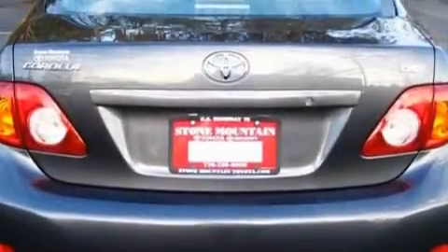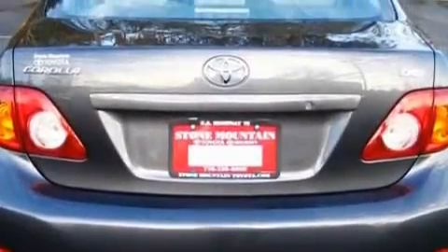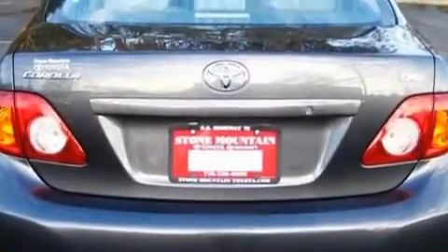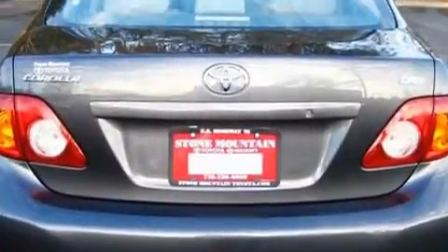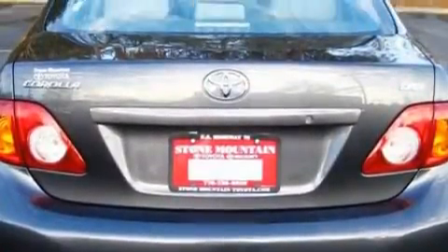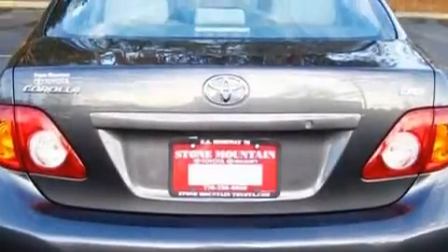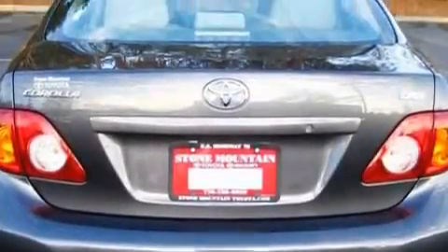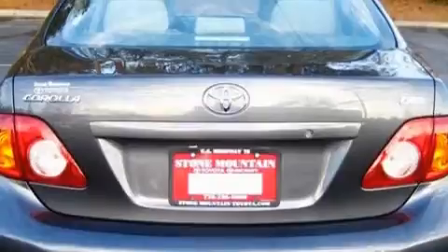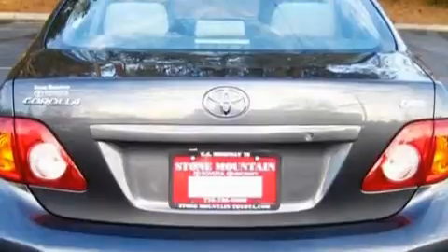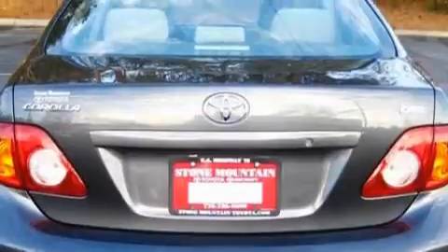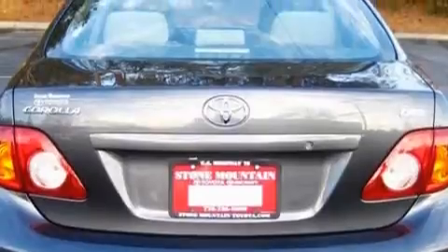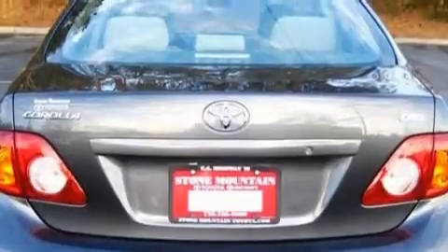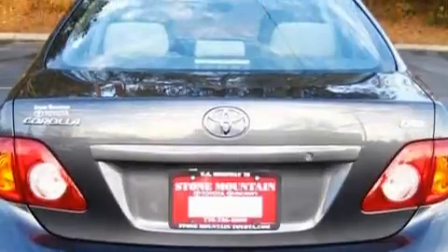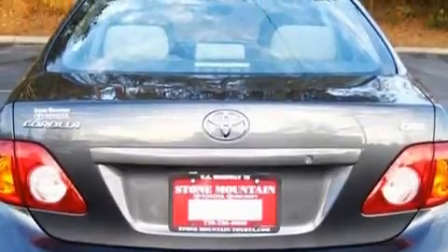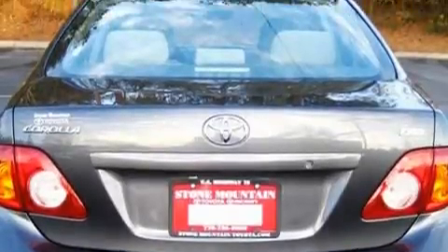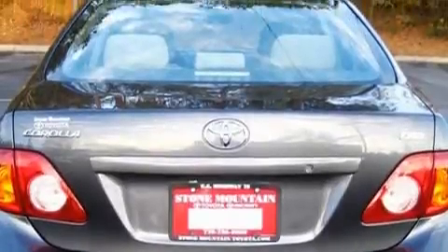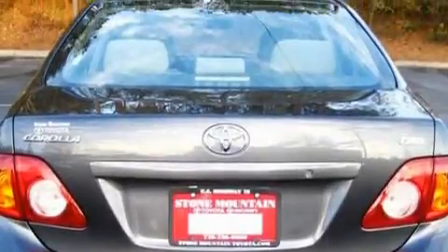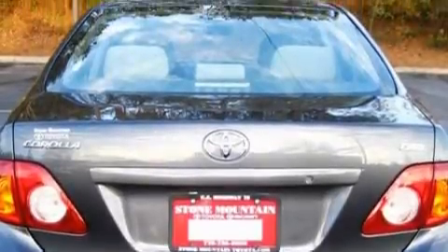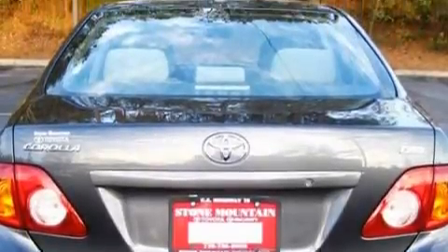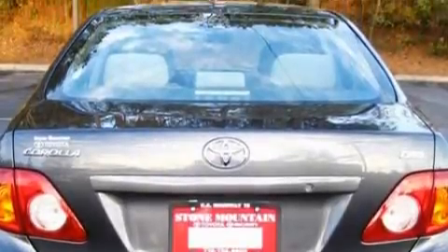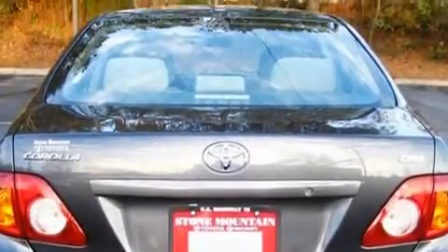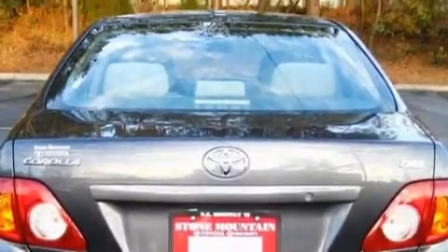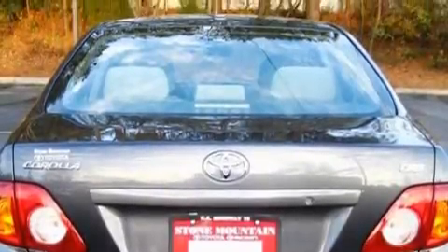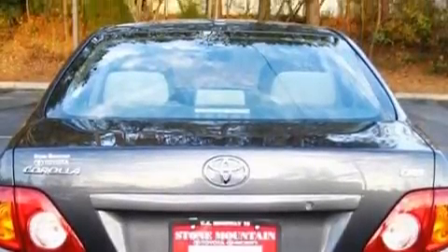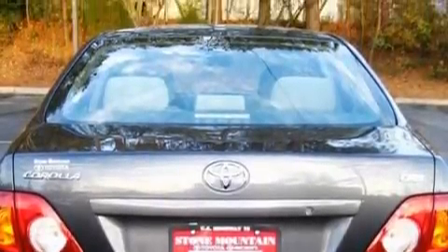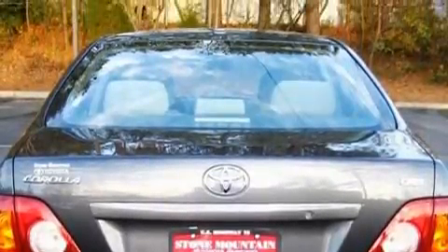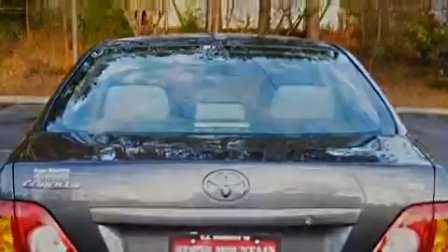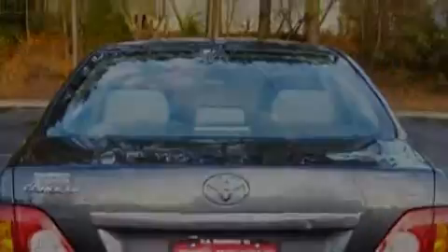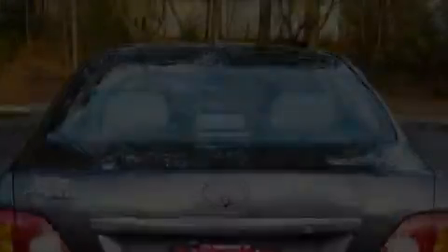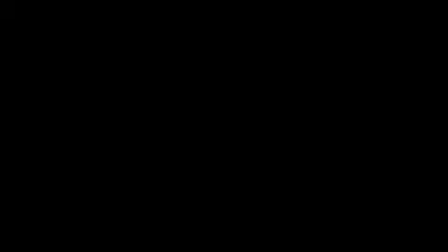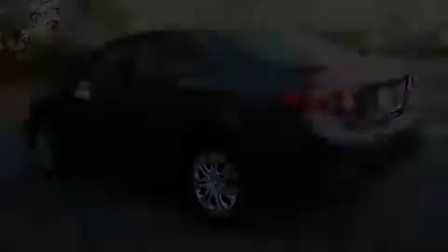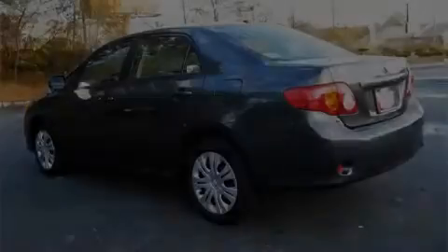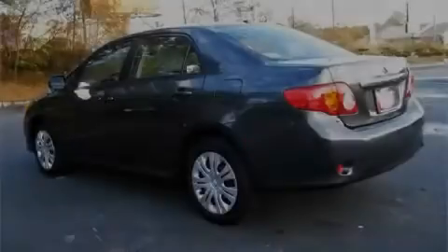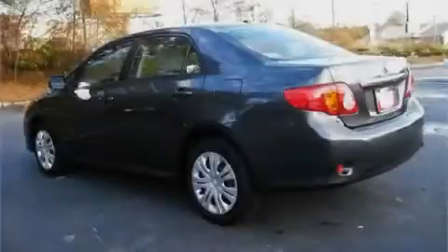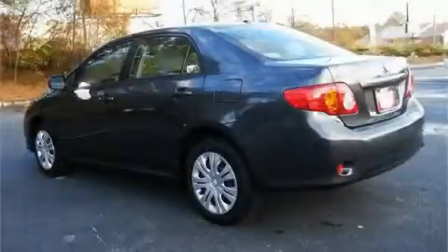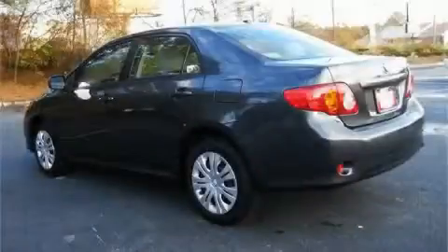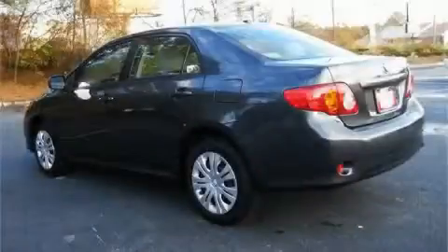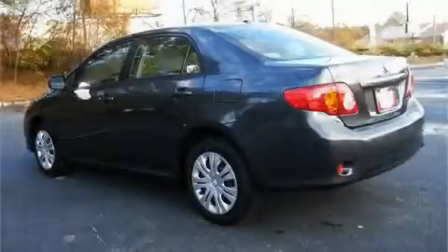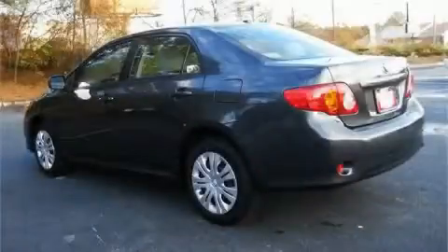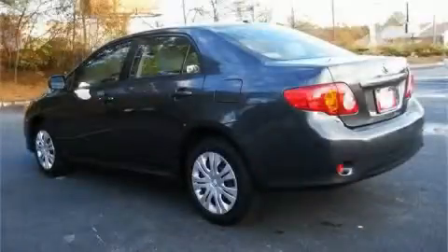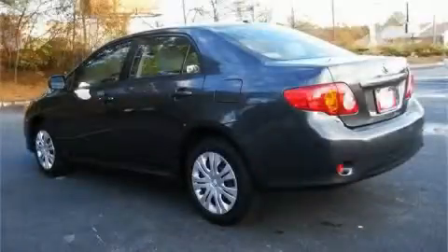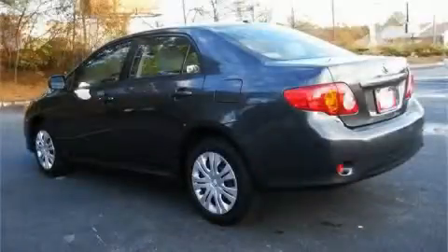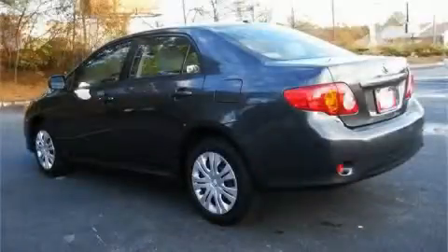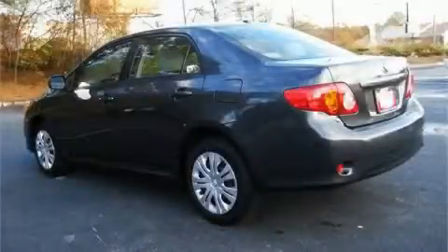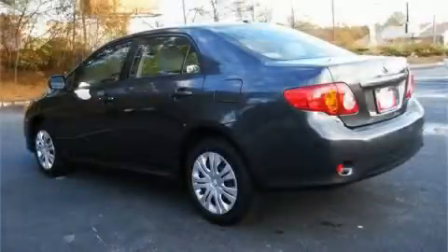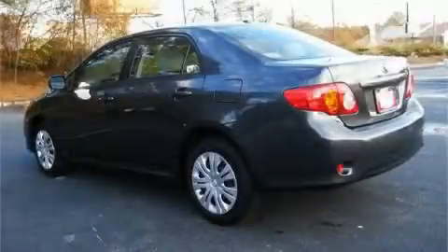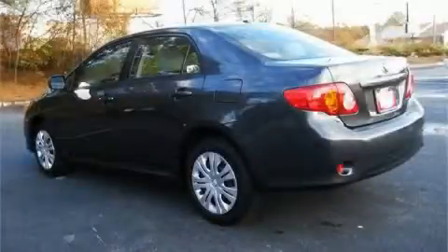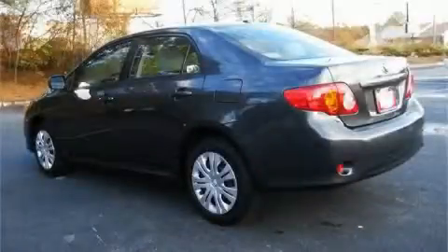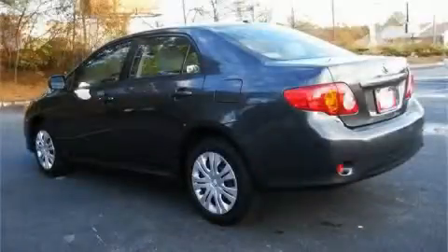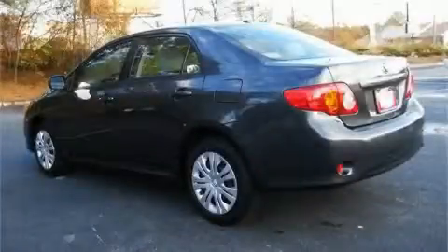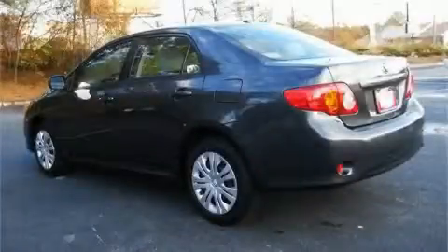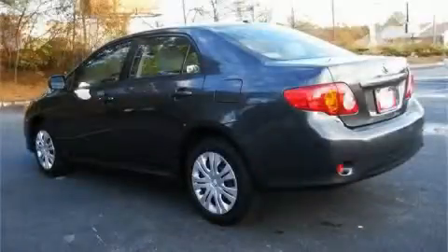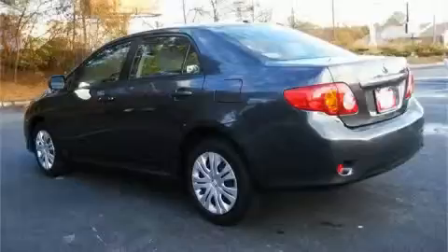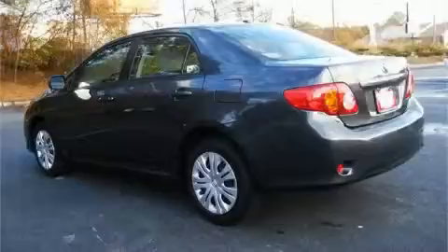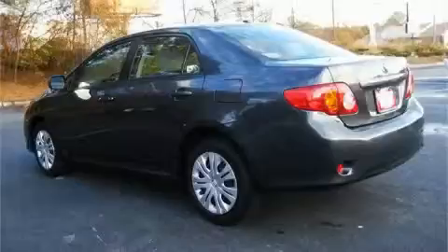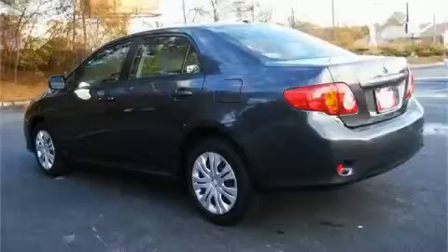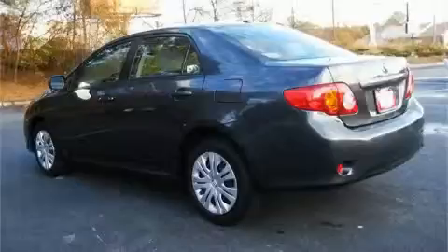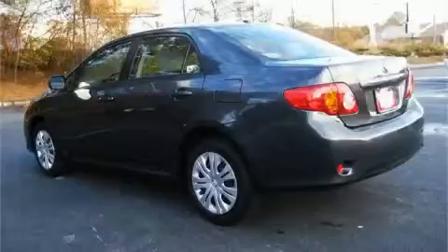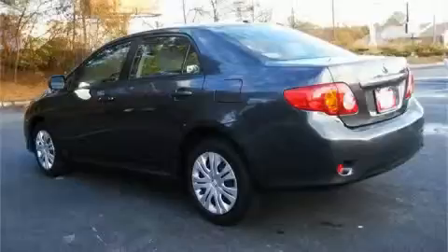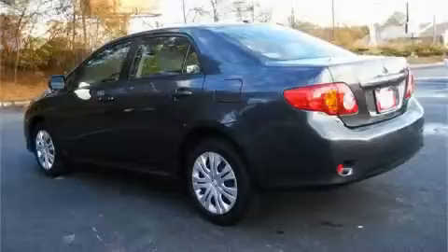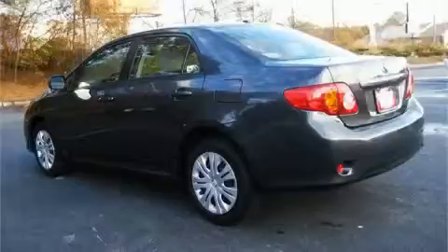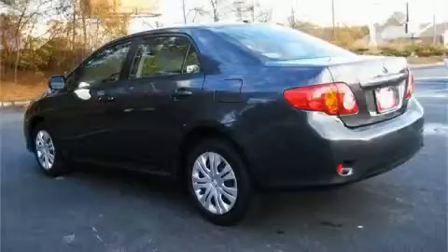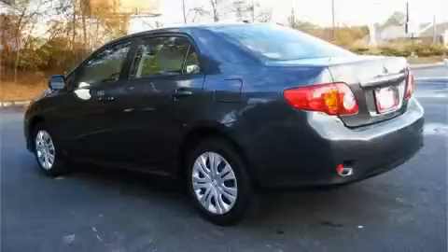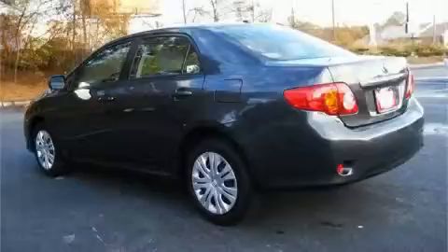A driver front airbag with multi-stage deployment, a four-wheel anti-lock braking system, and this vehicle is just over 23,000 miles.